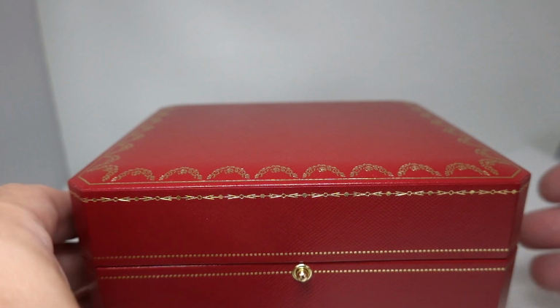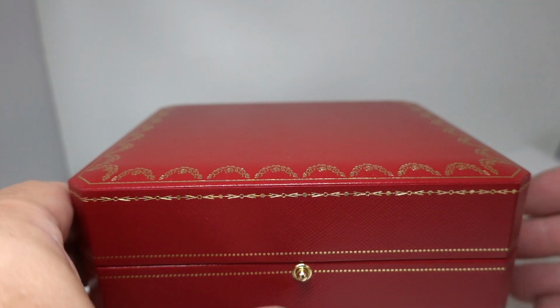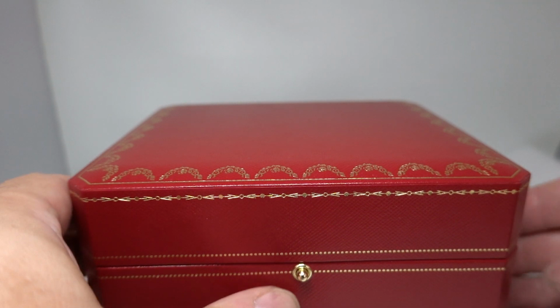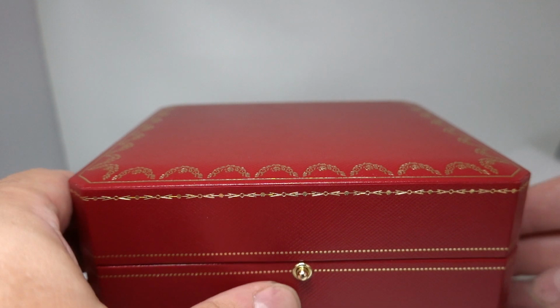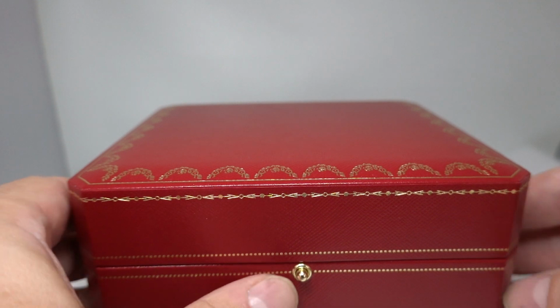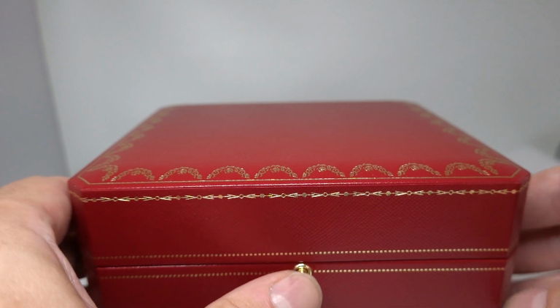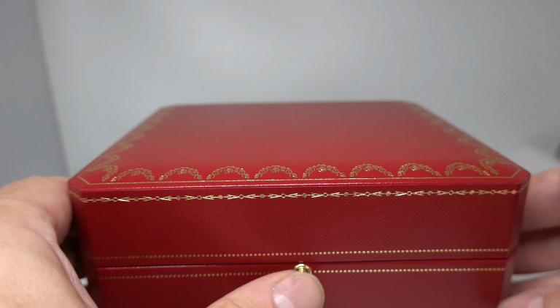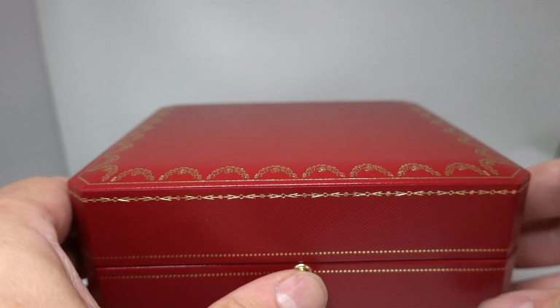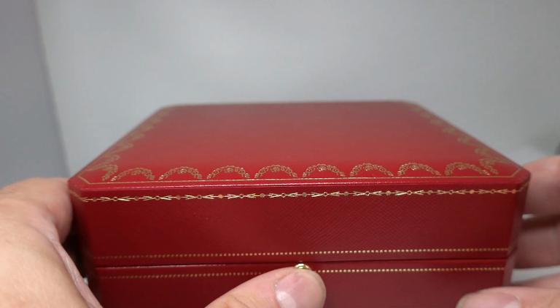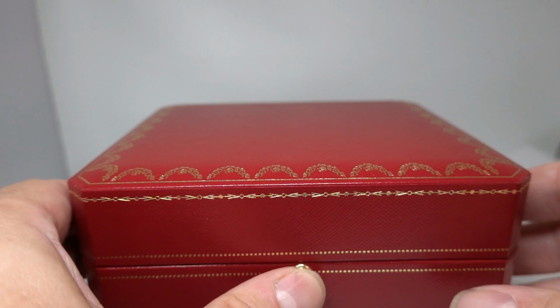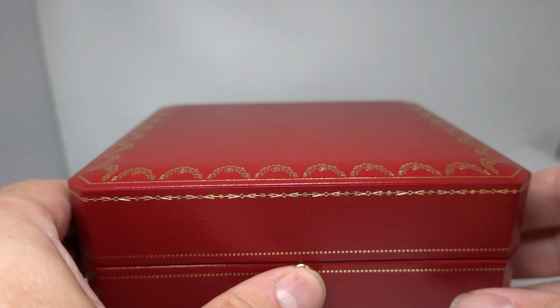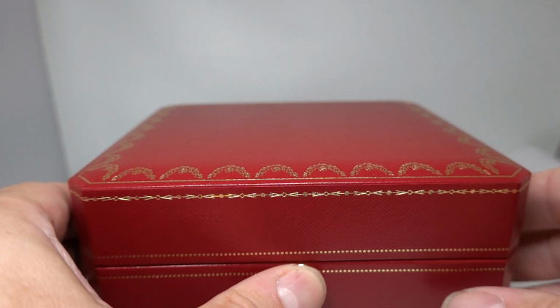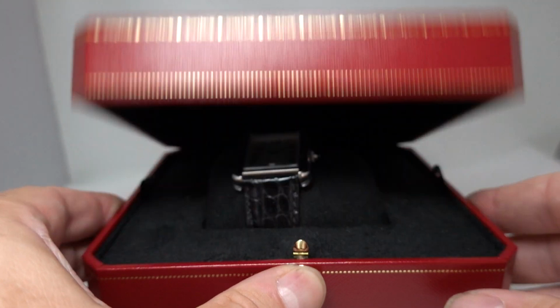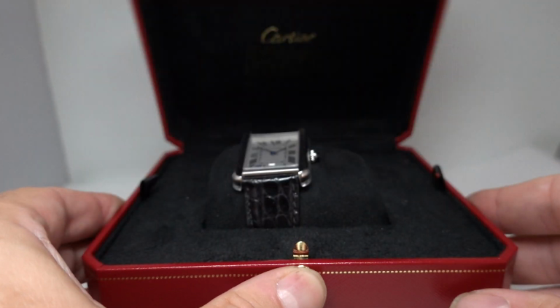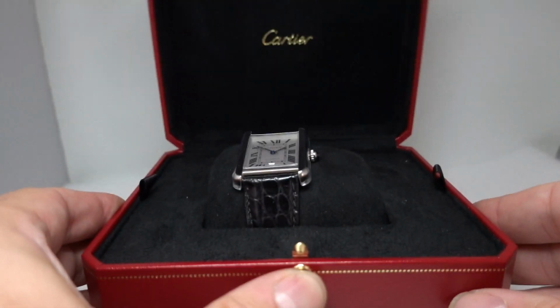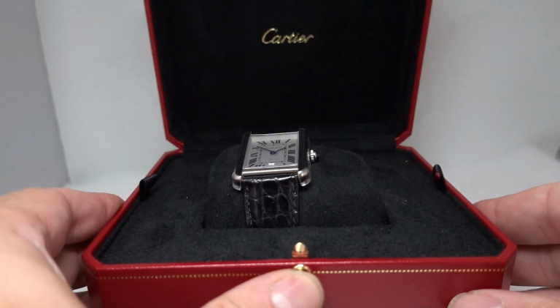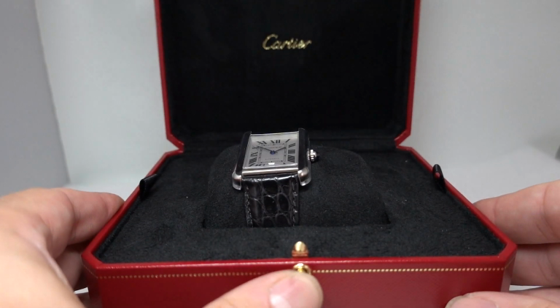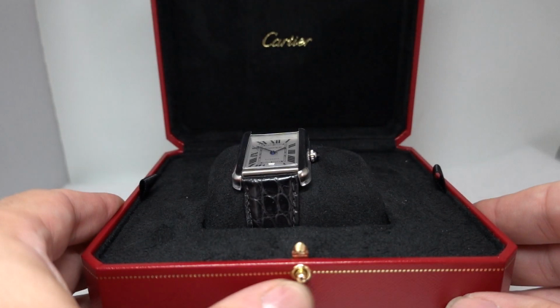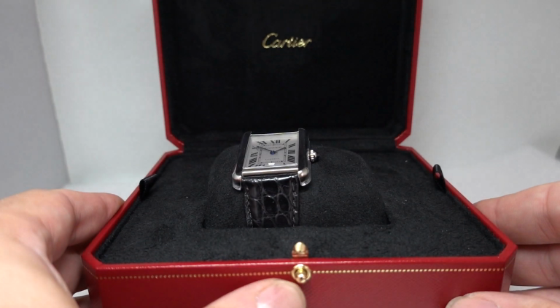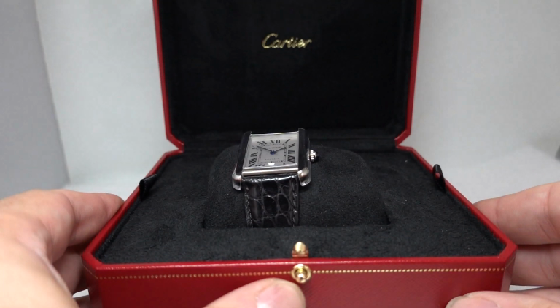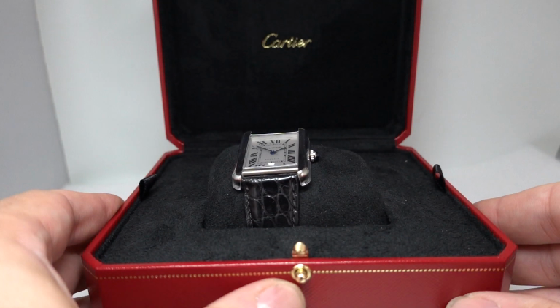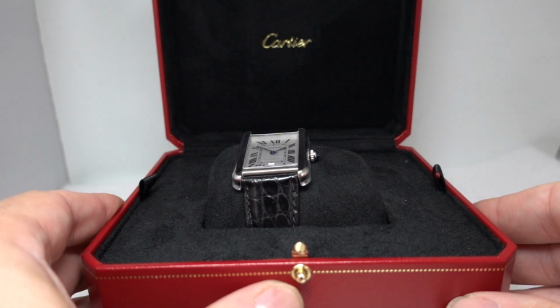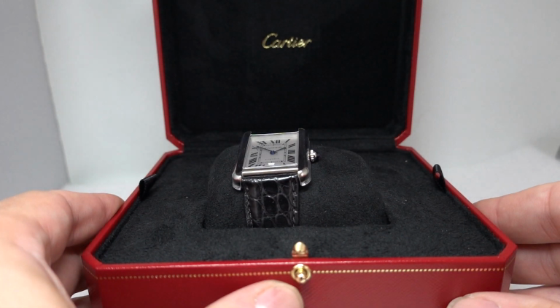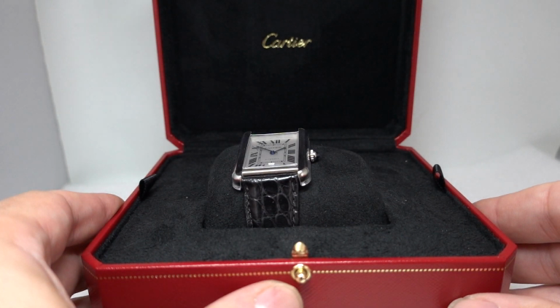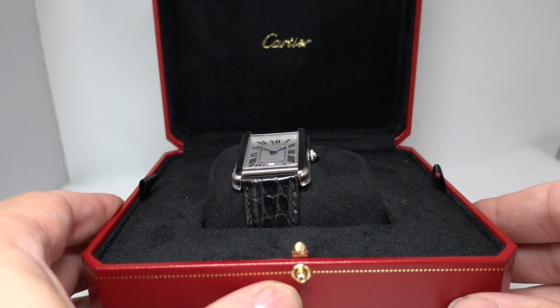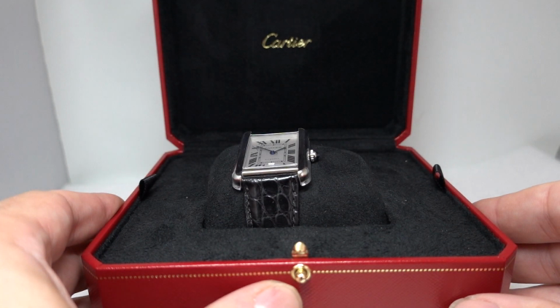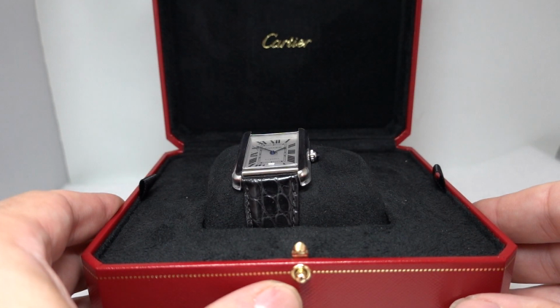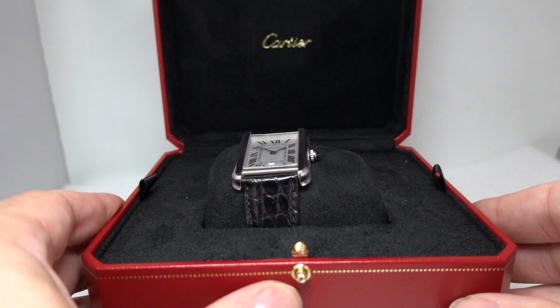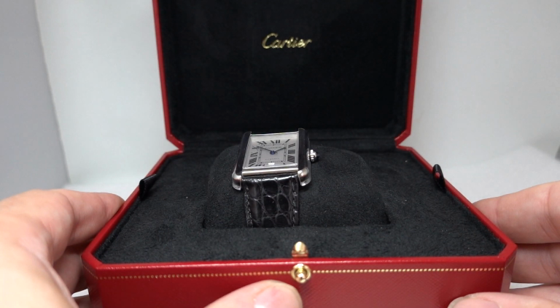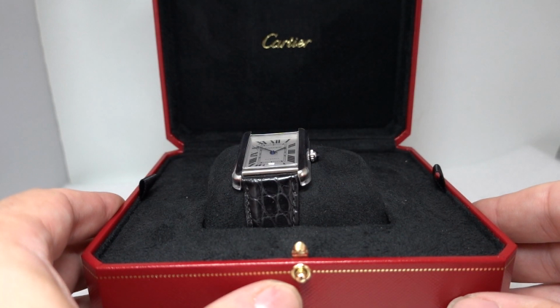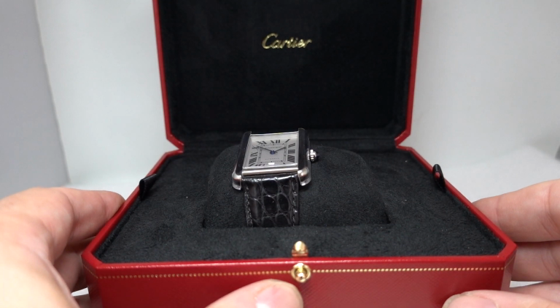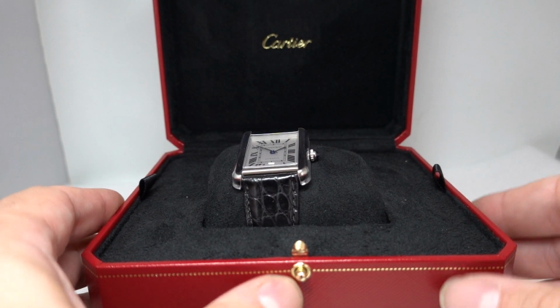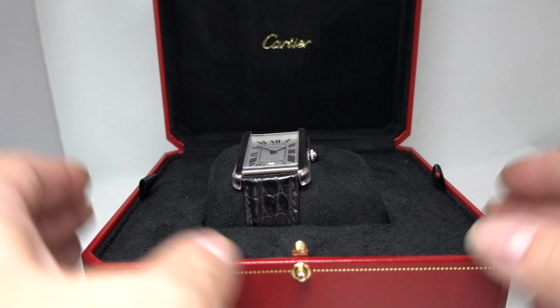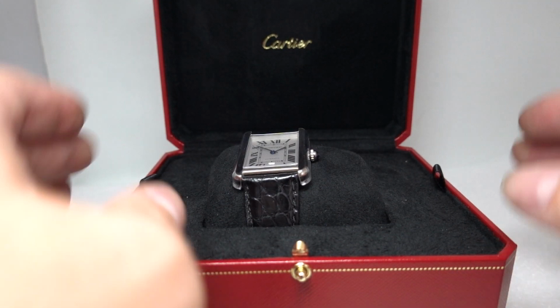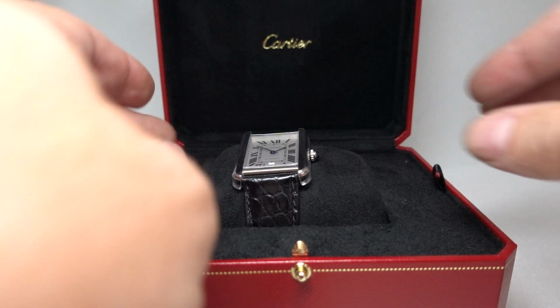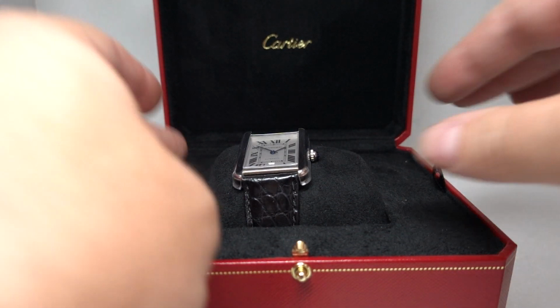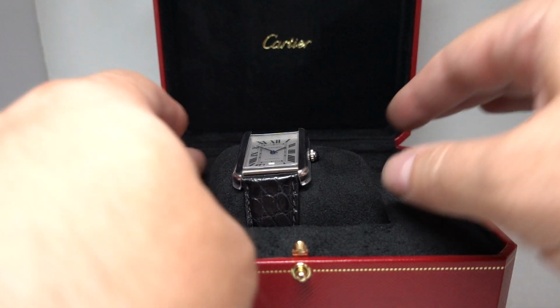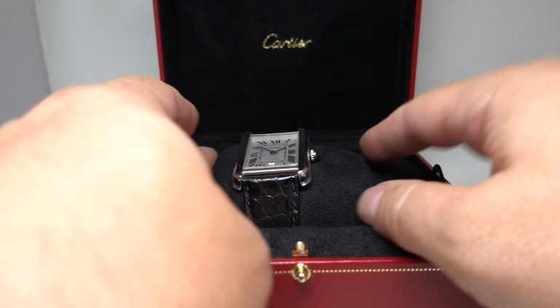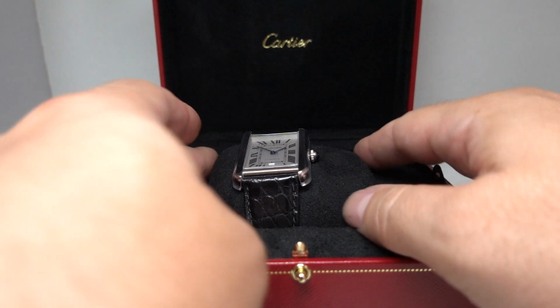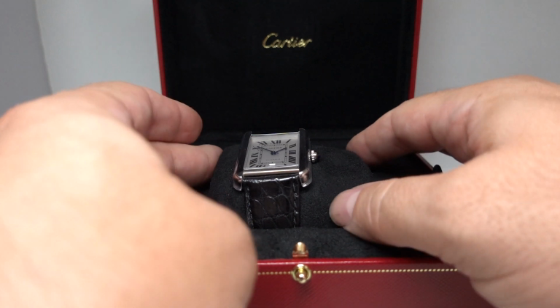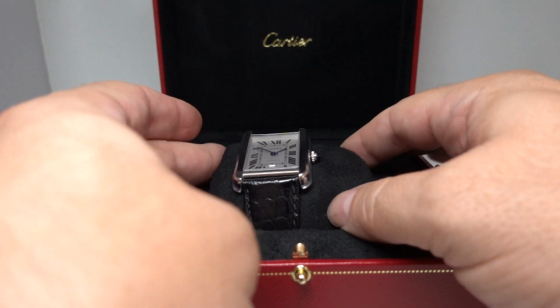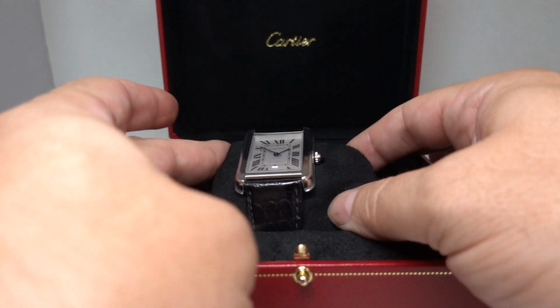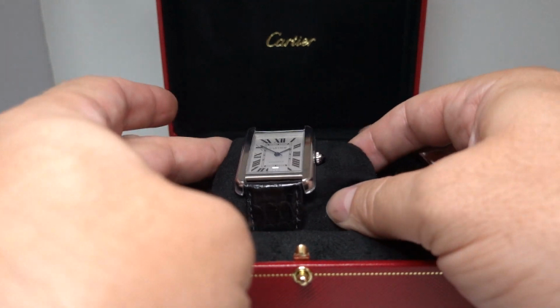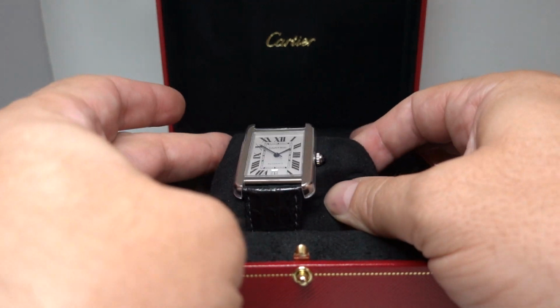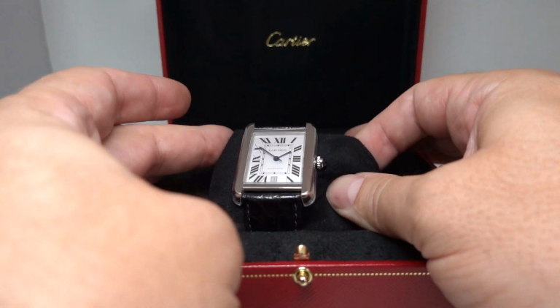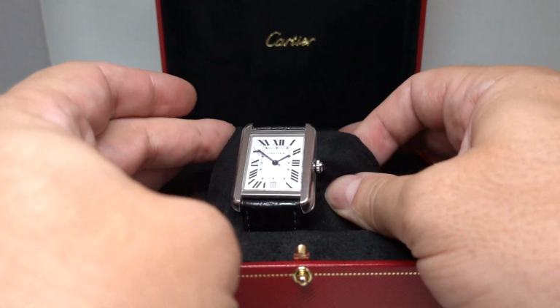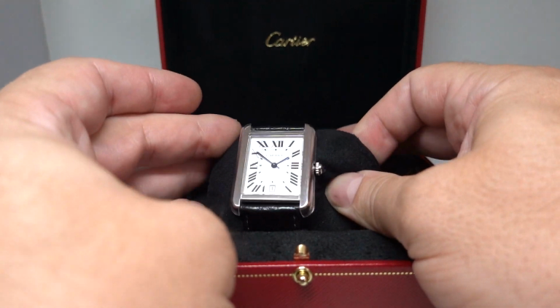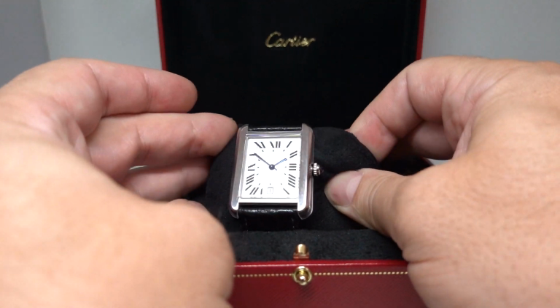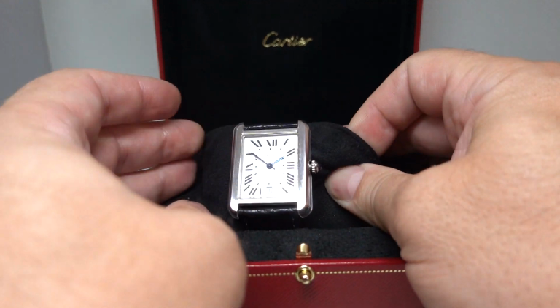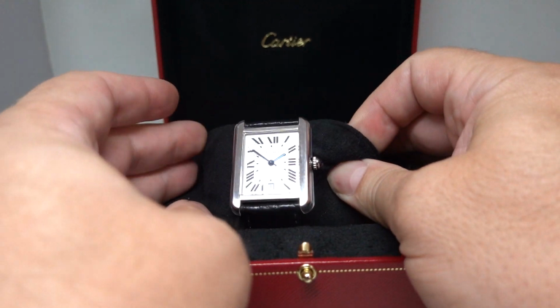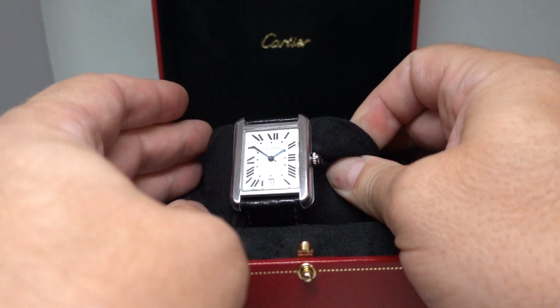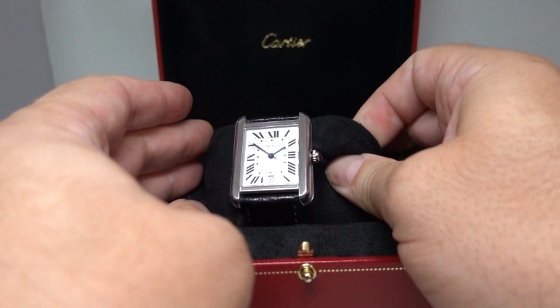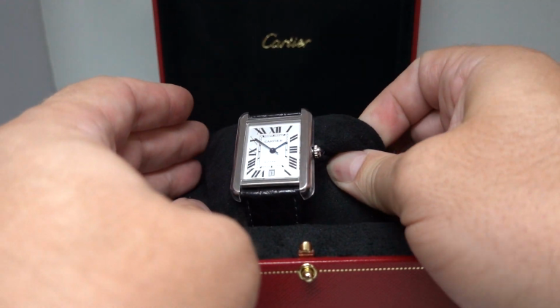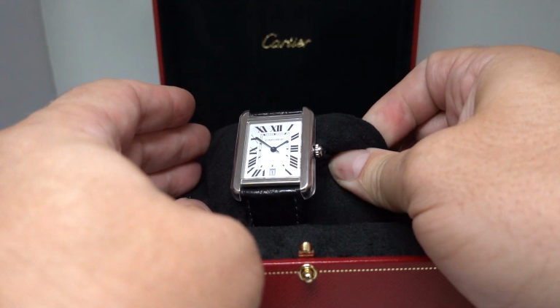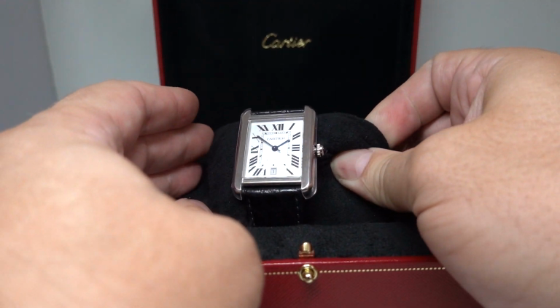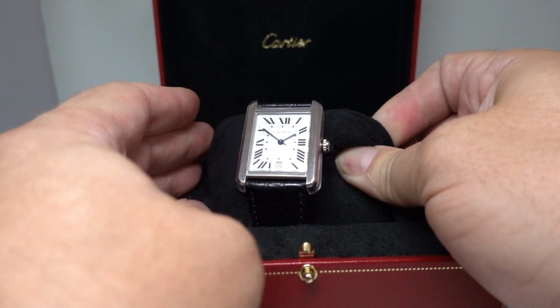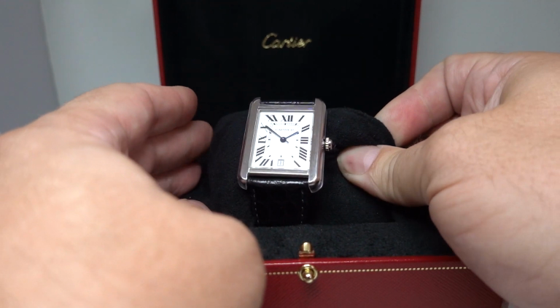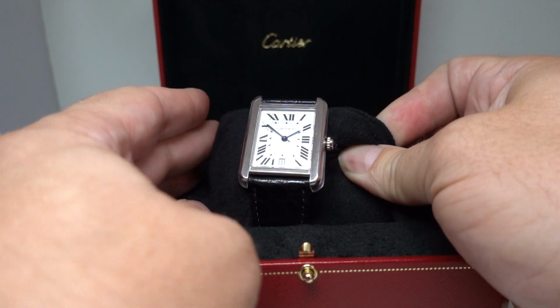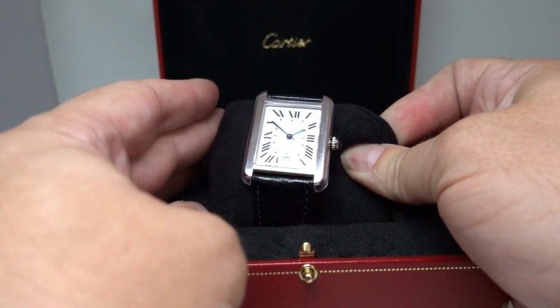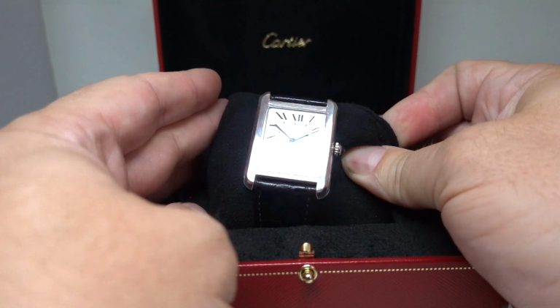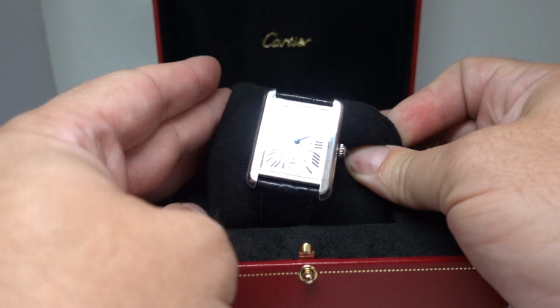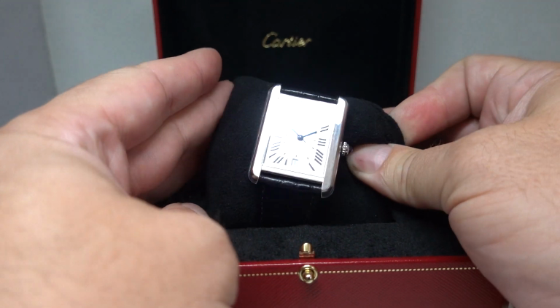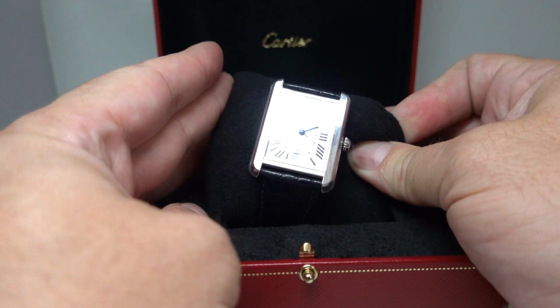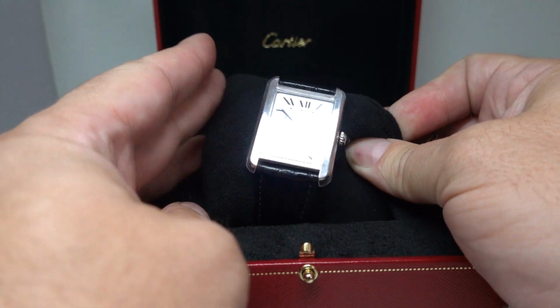Hello watch fans! Berthier Watches here with a very nice Cartier.